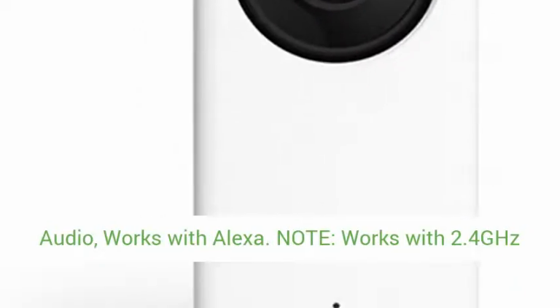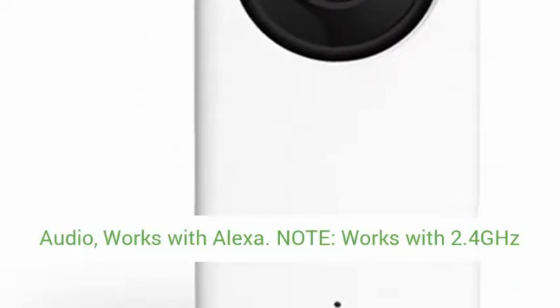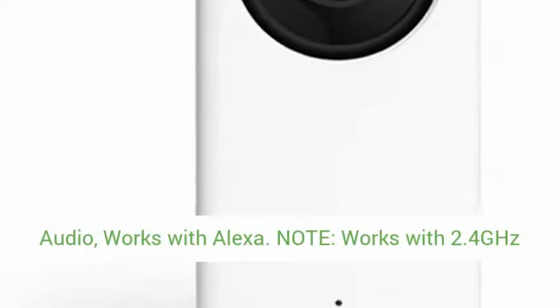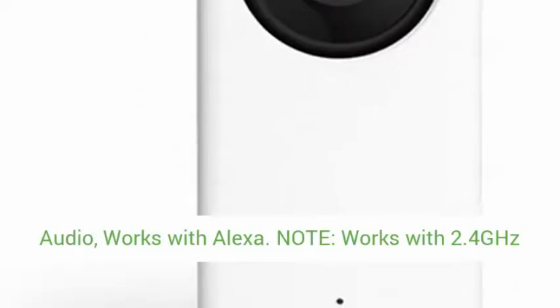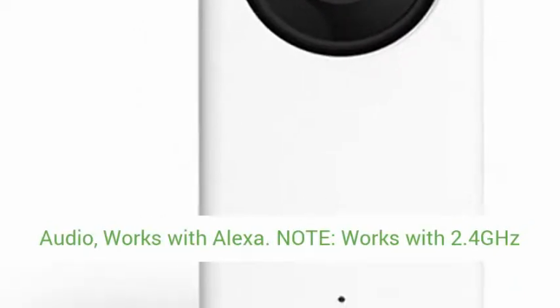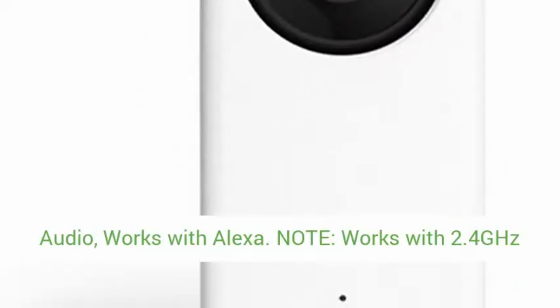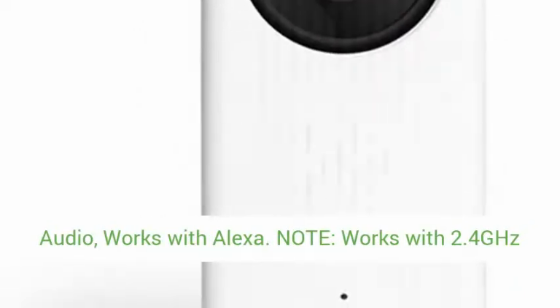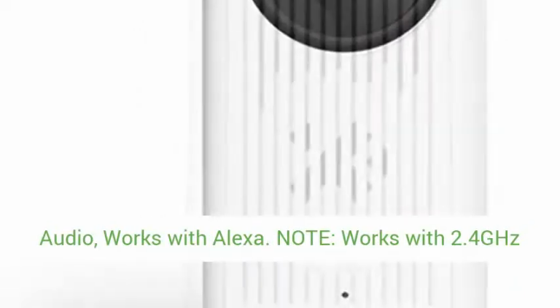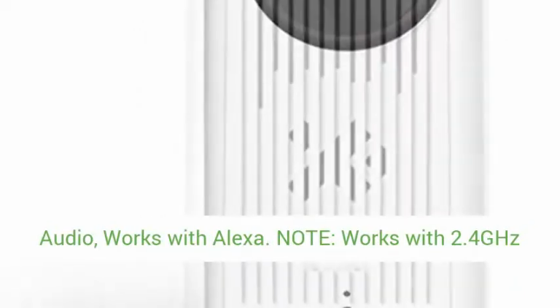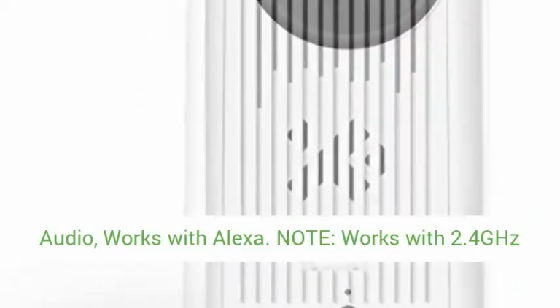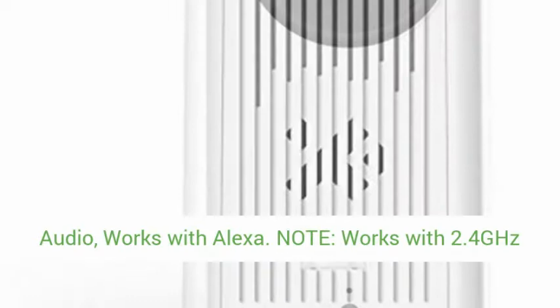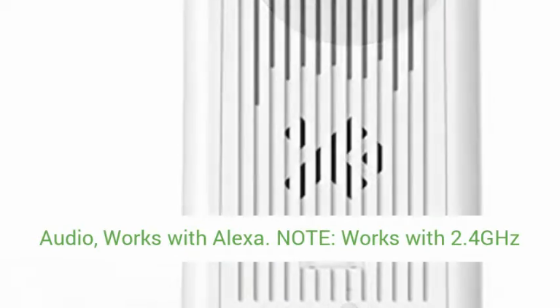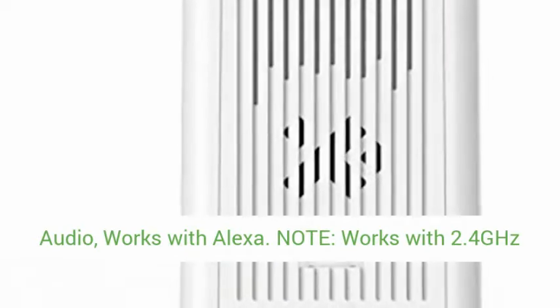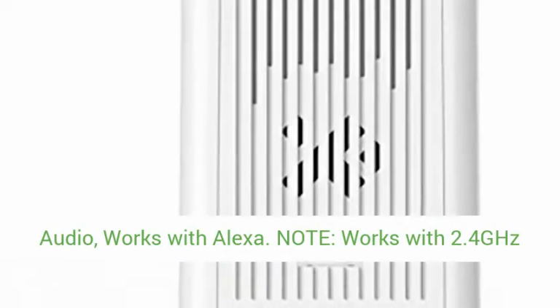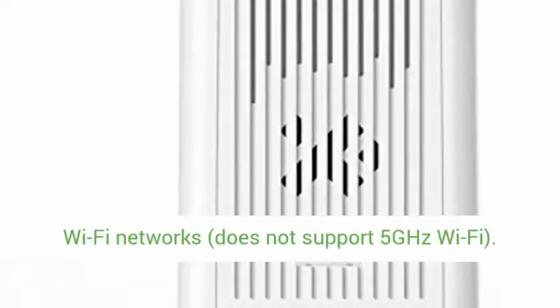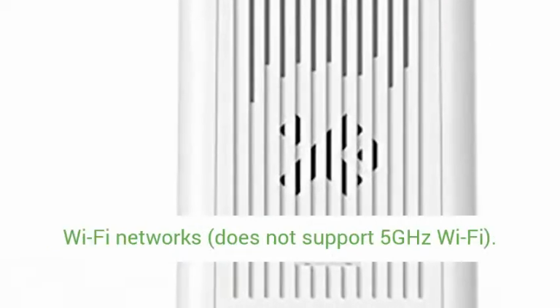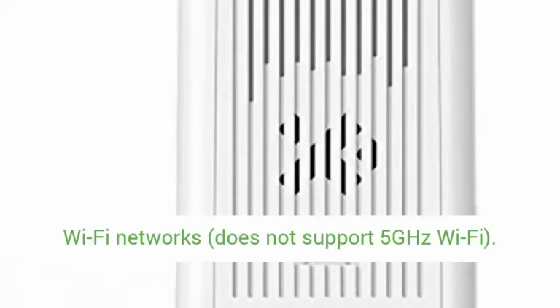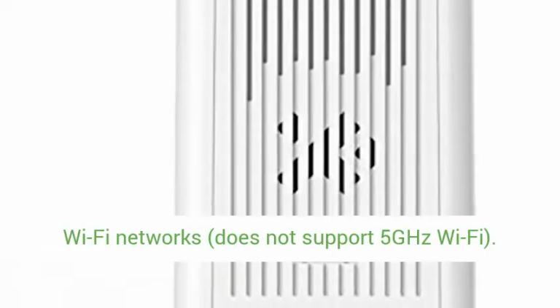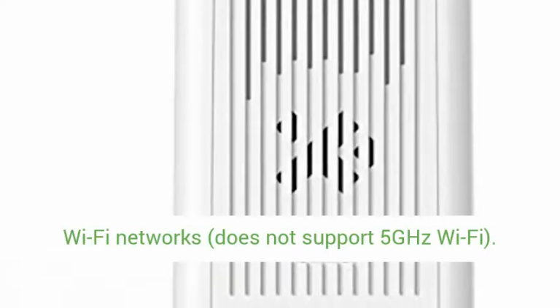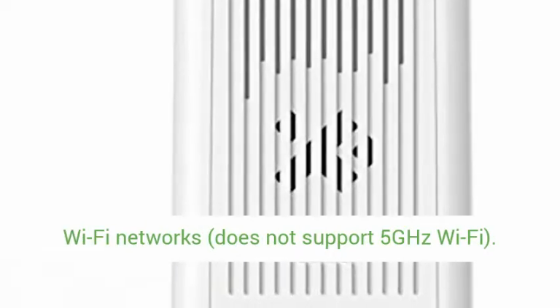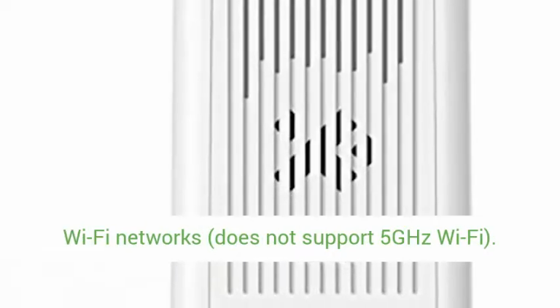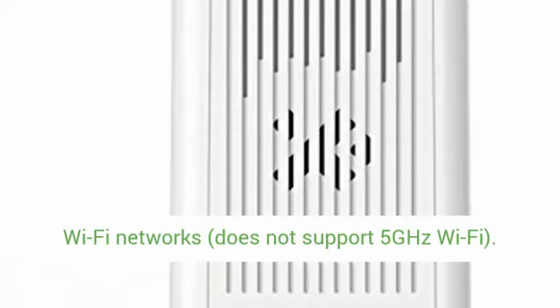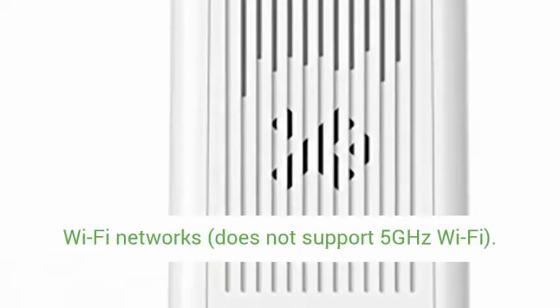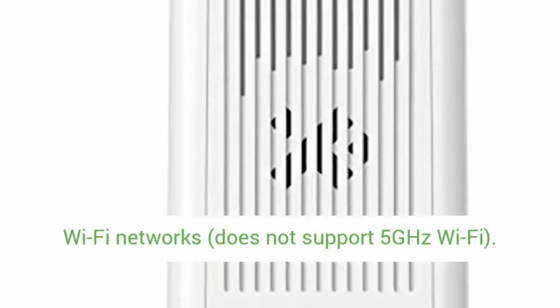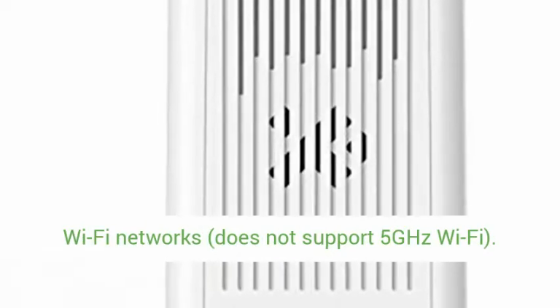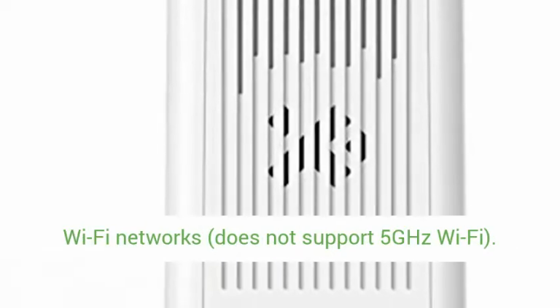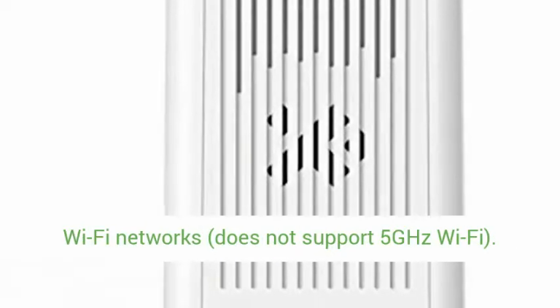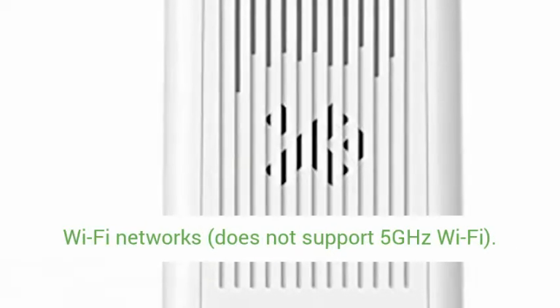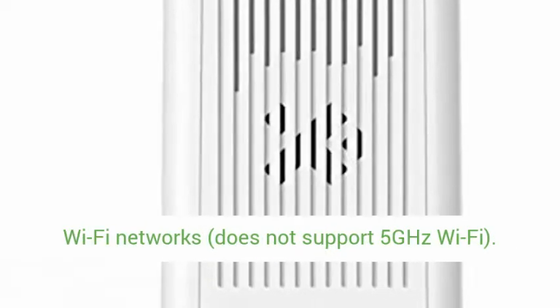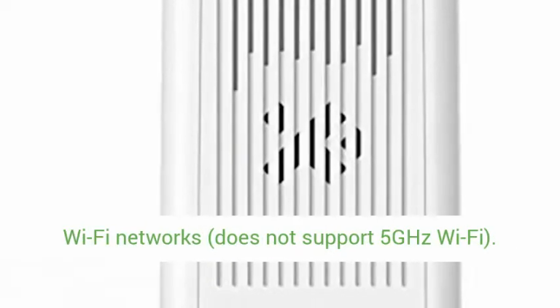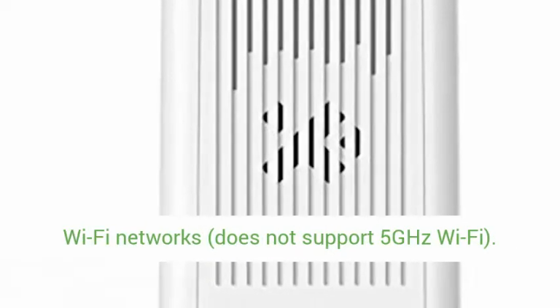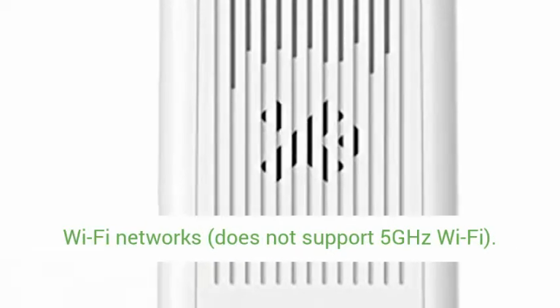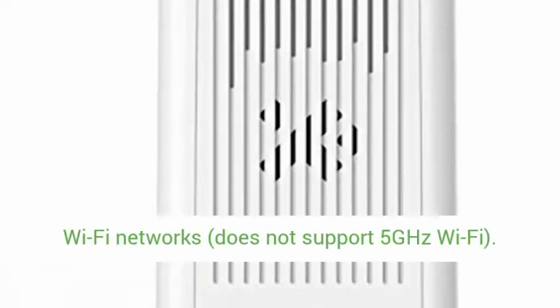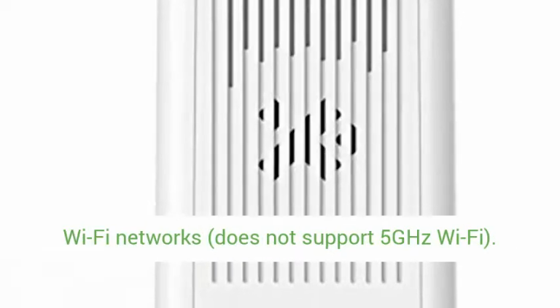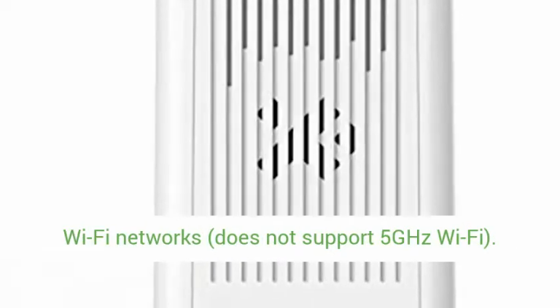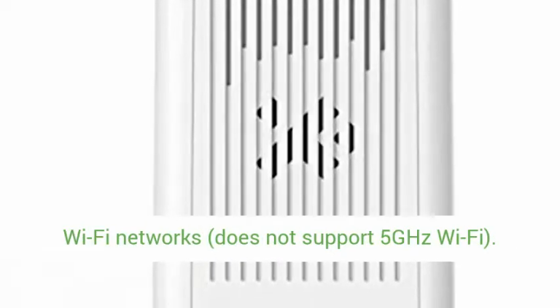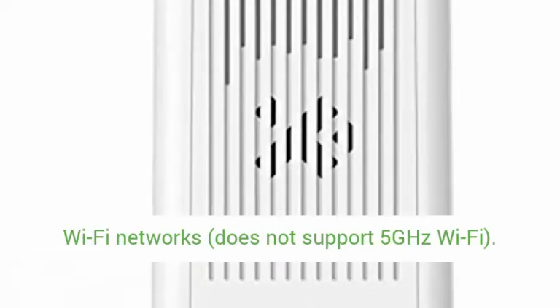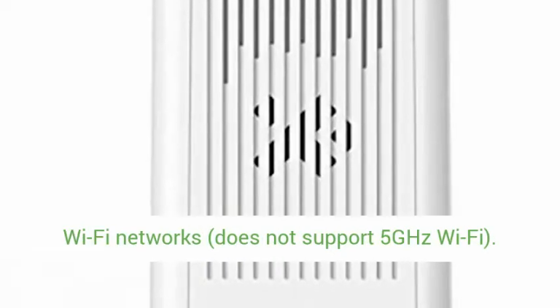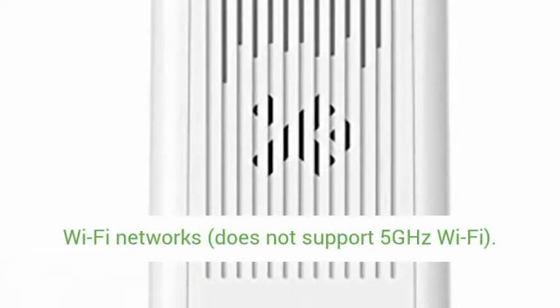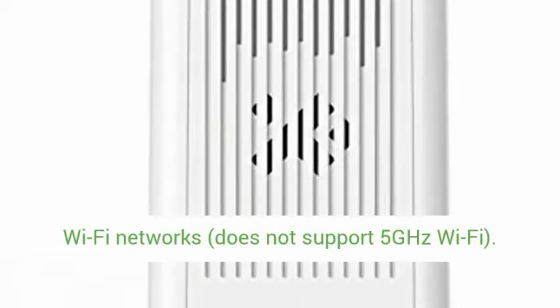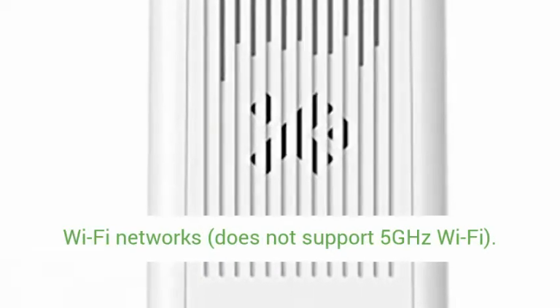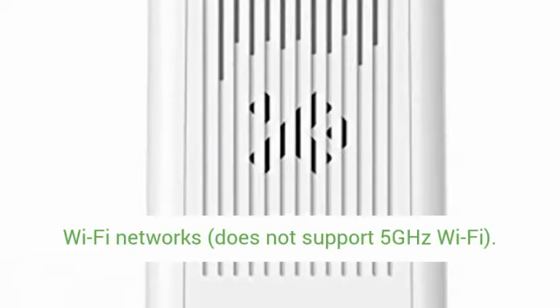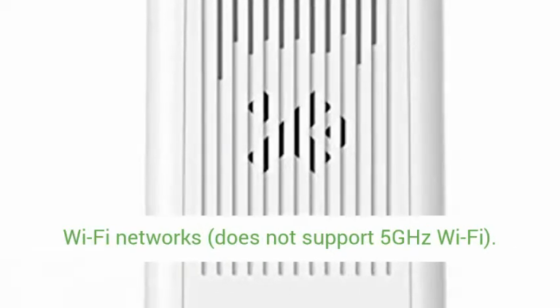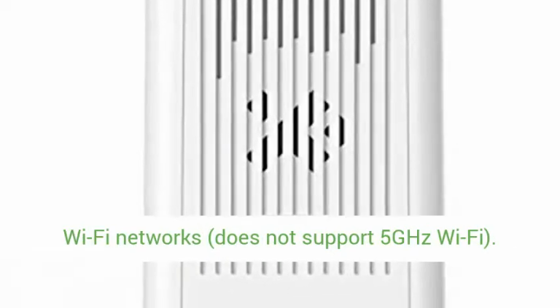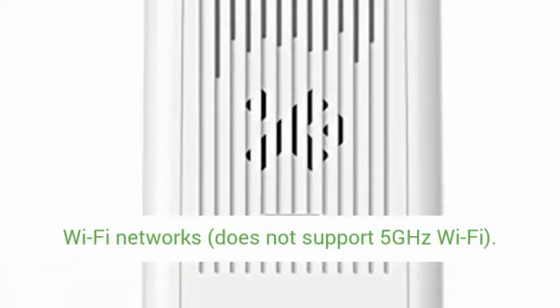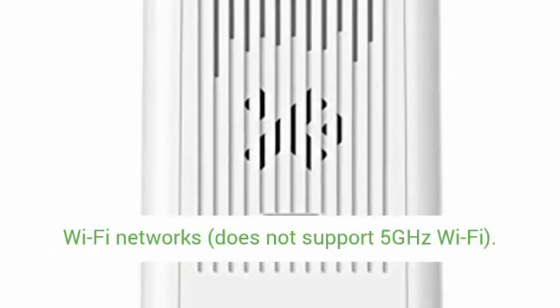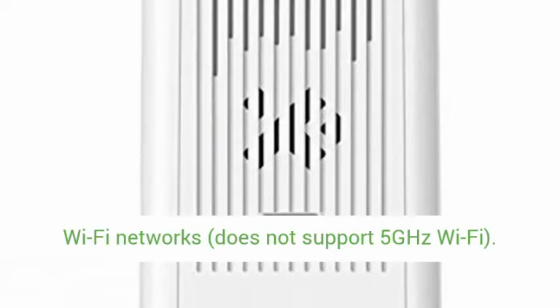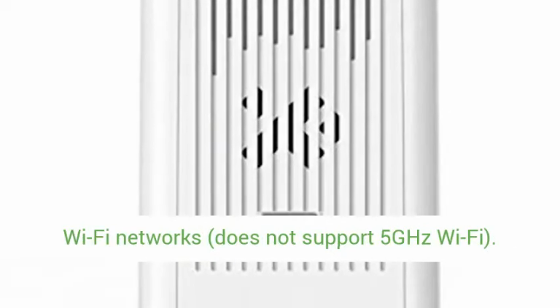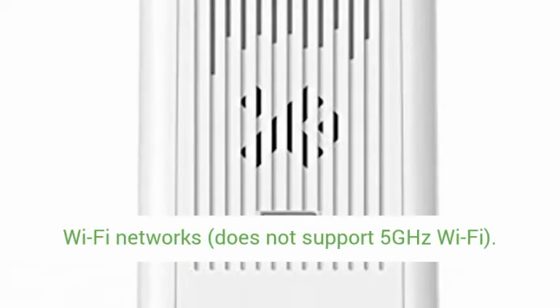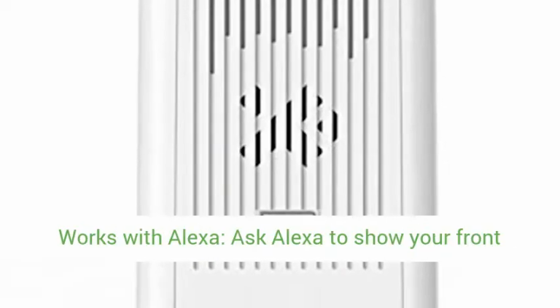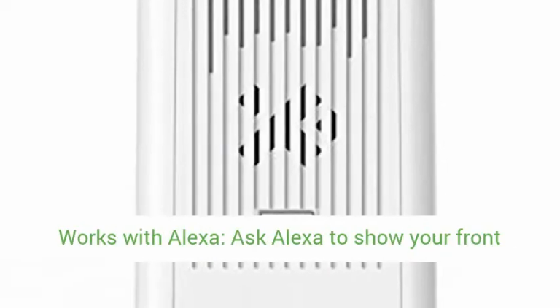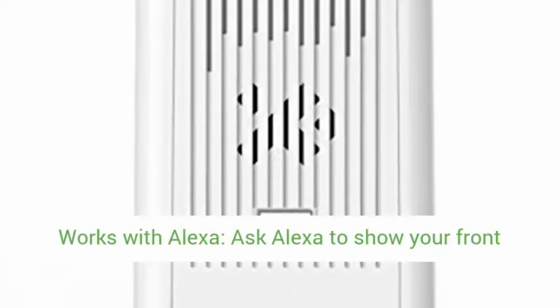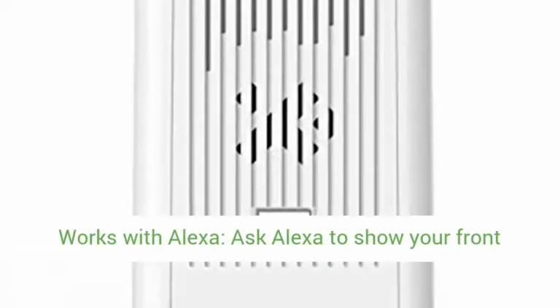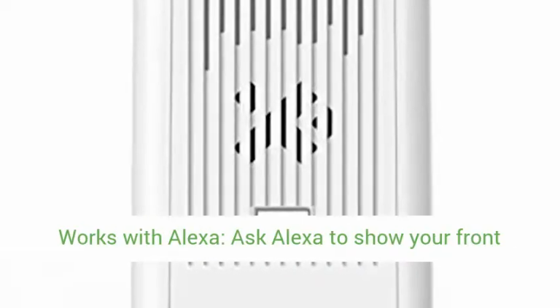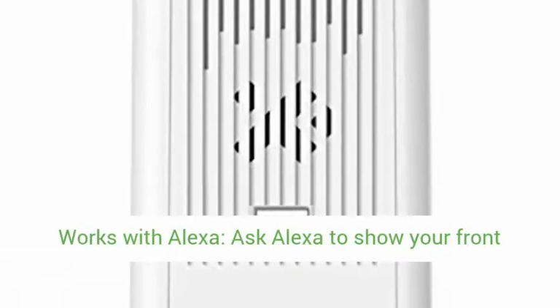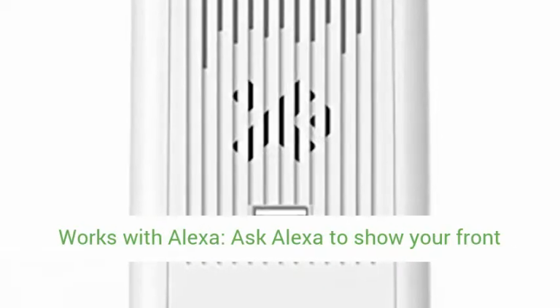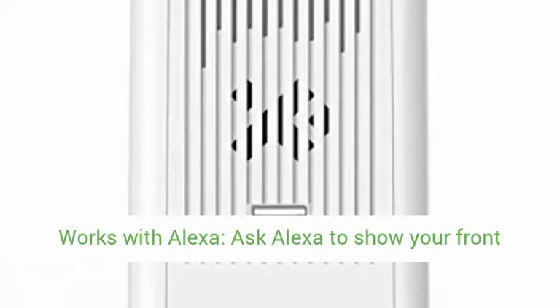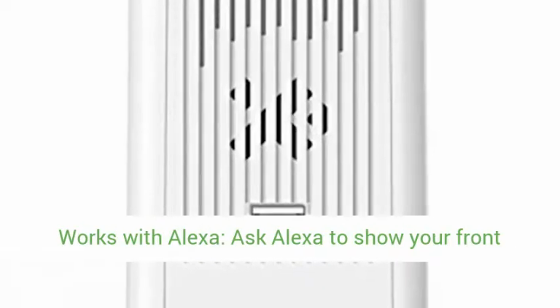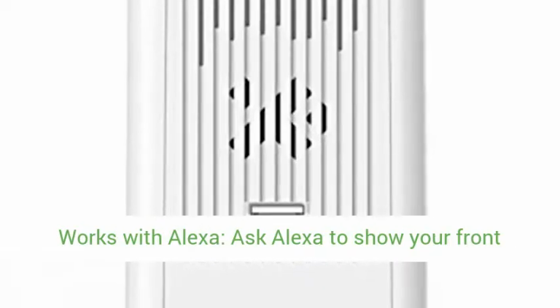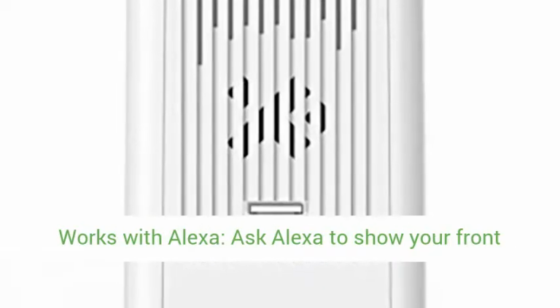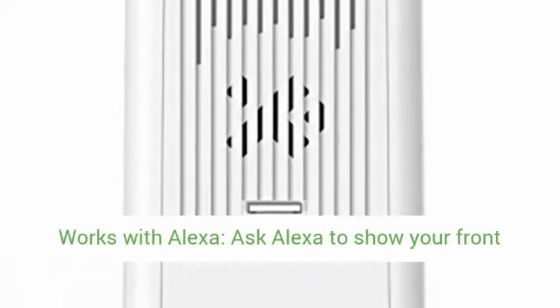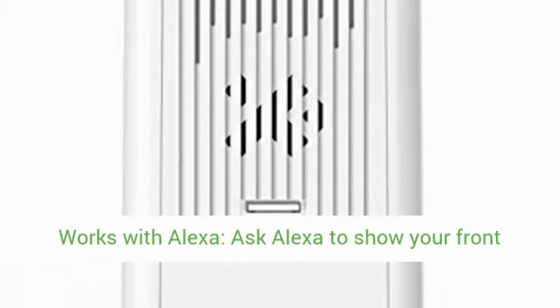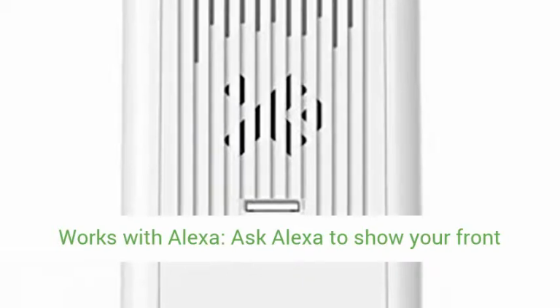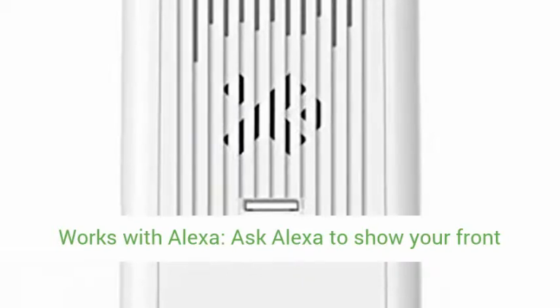Note: Works with 2.4GHz Wi-Fi Networks only; does not support 5GHz Wi-Fi.